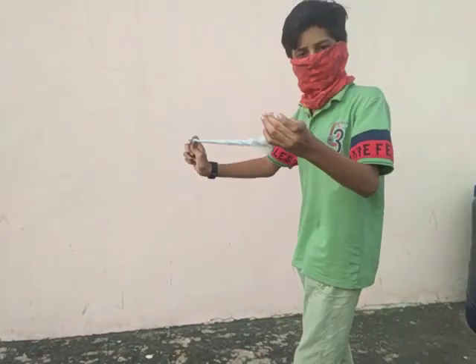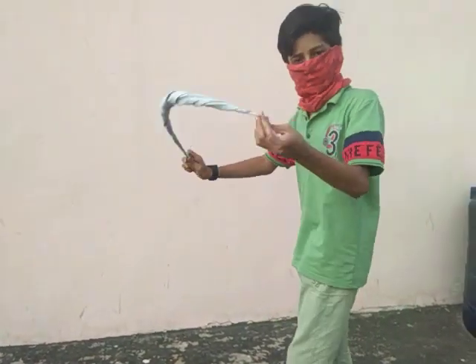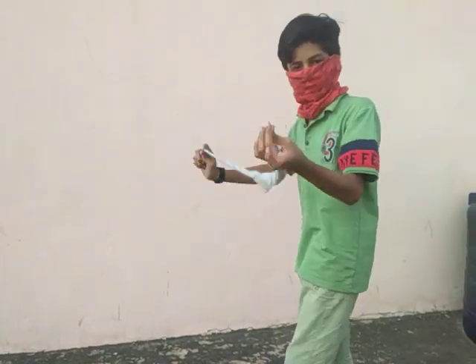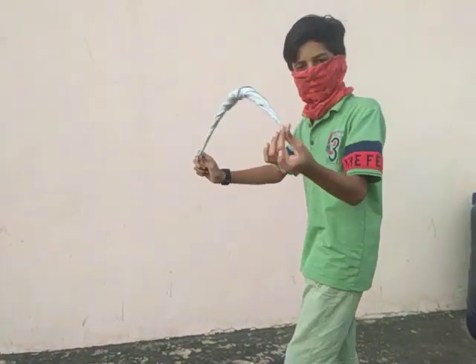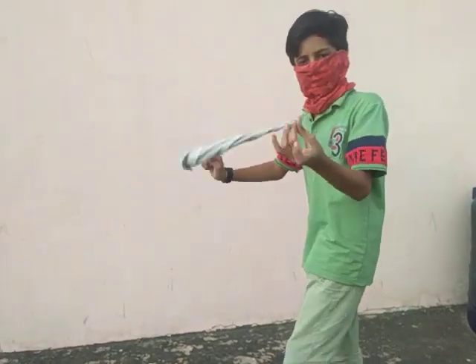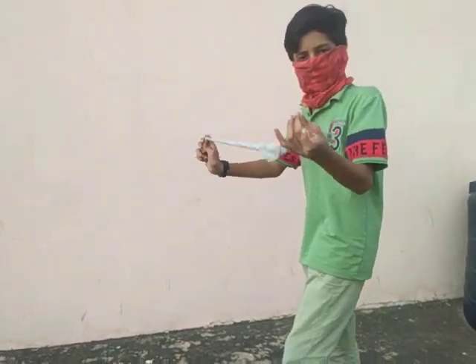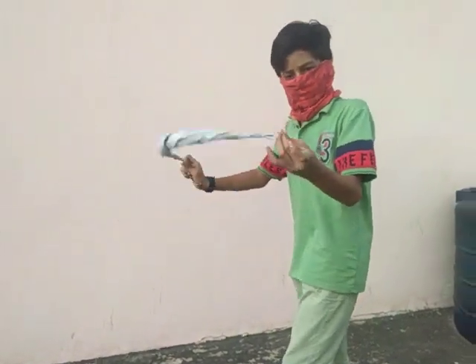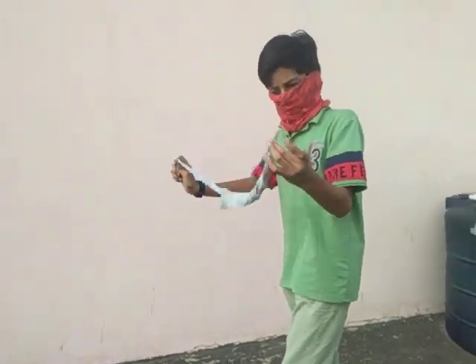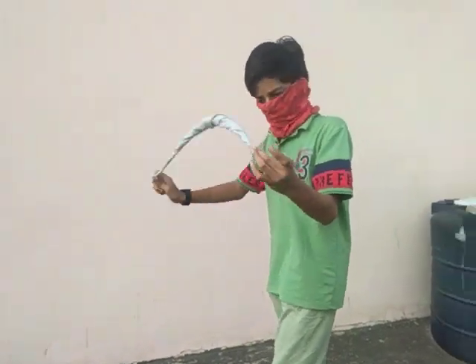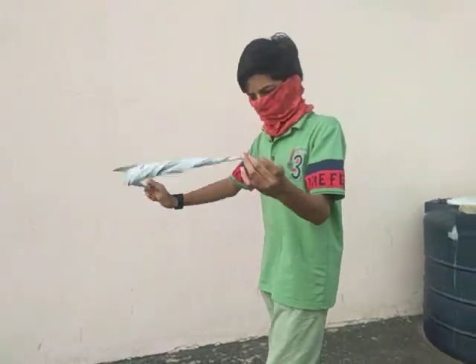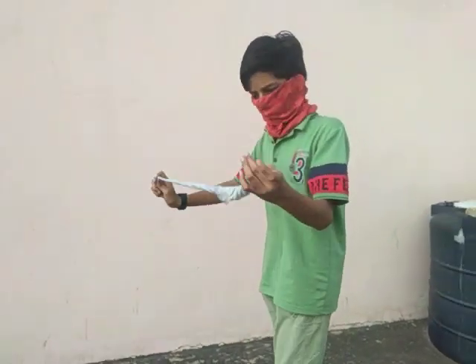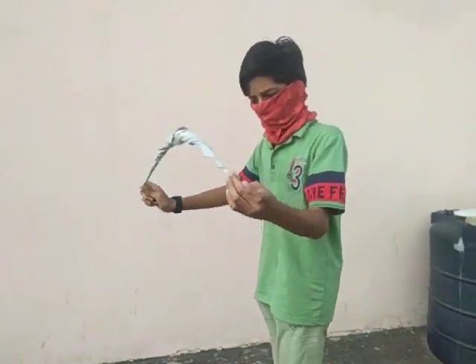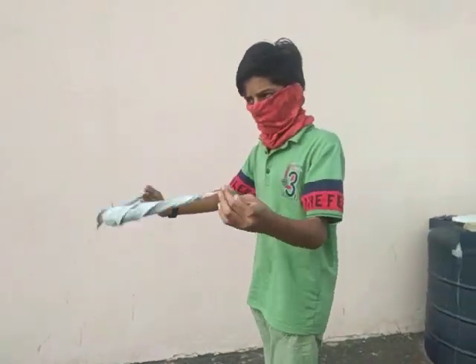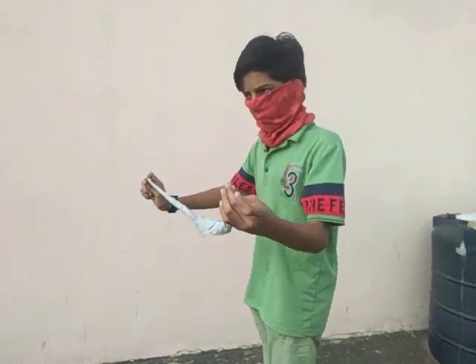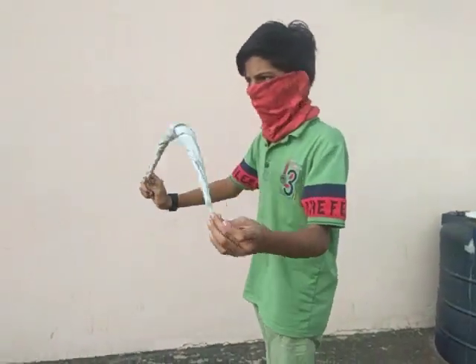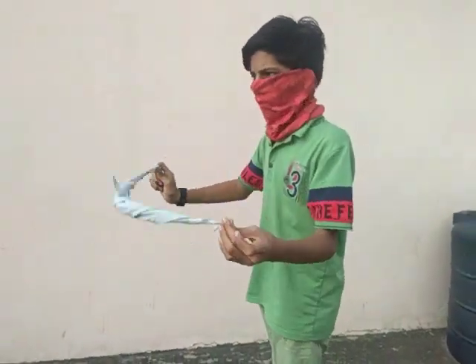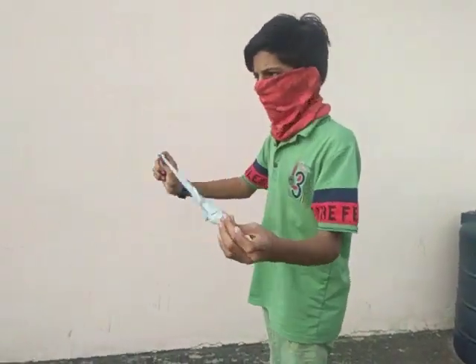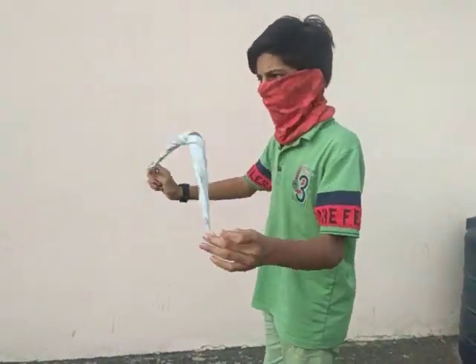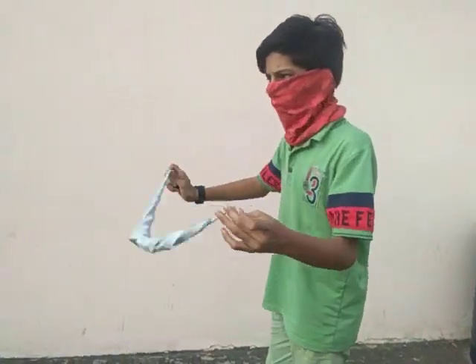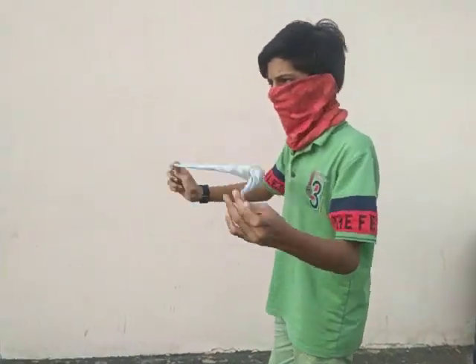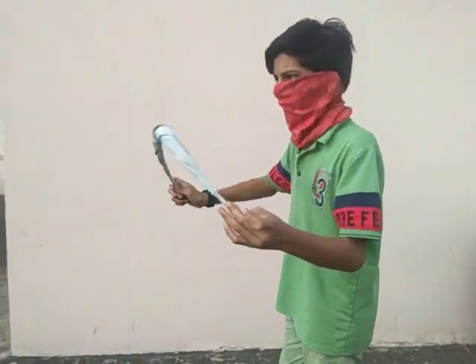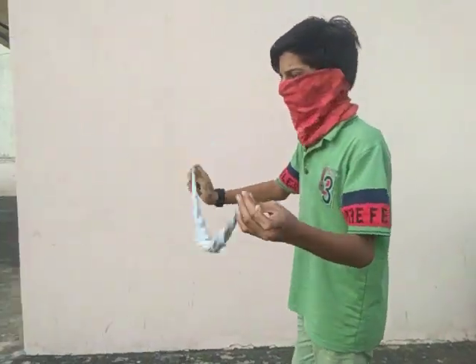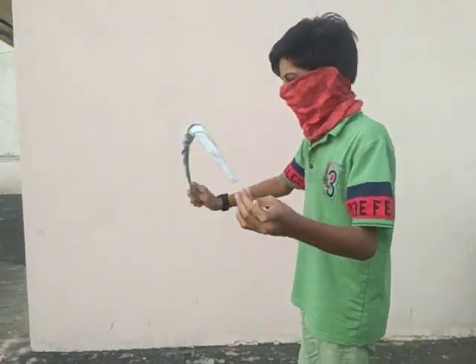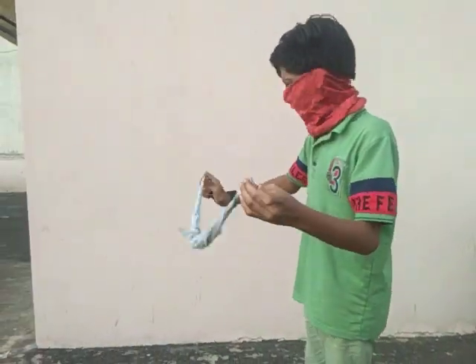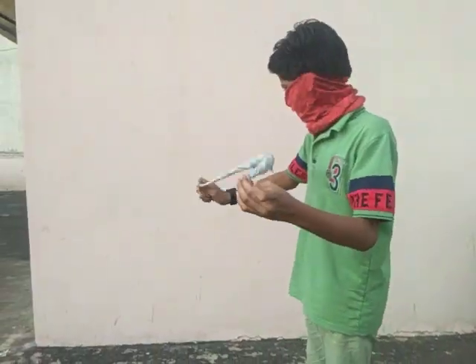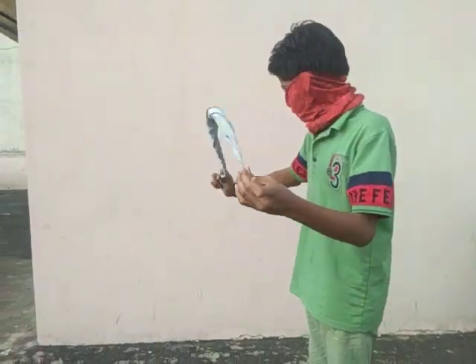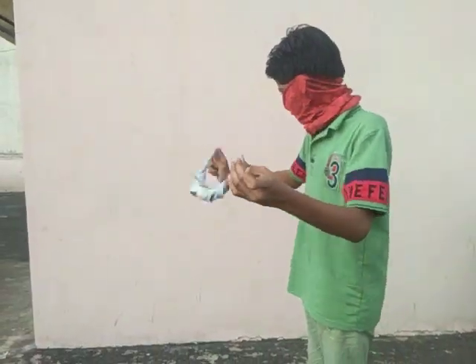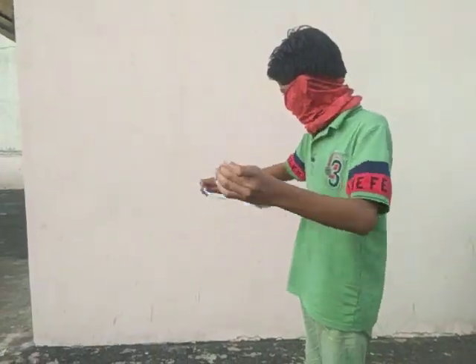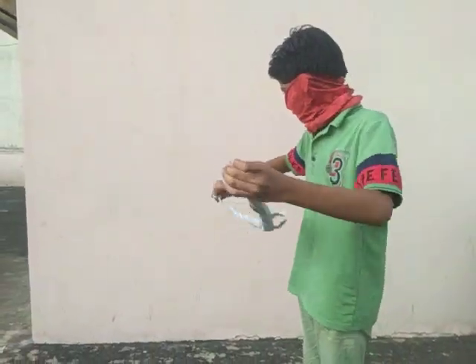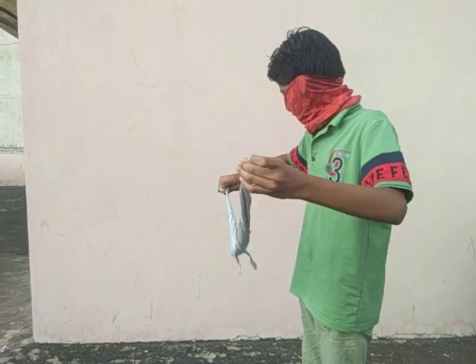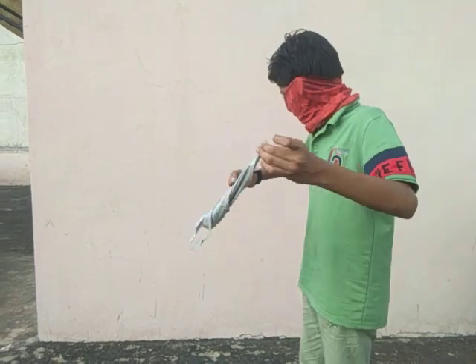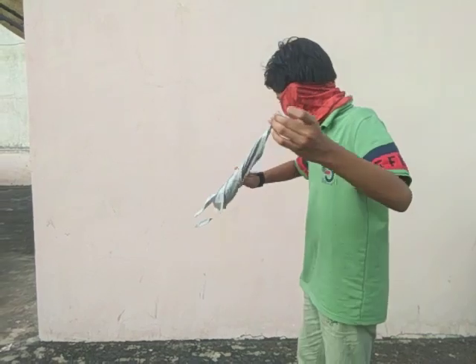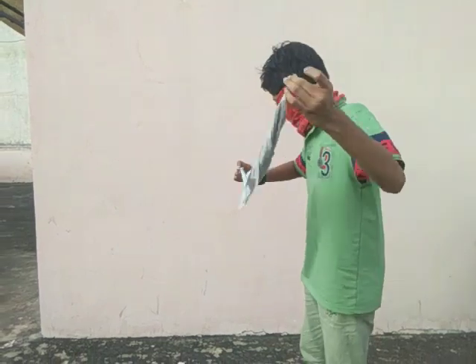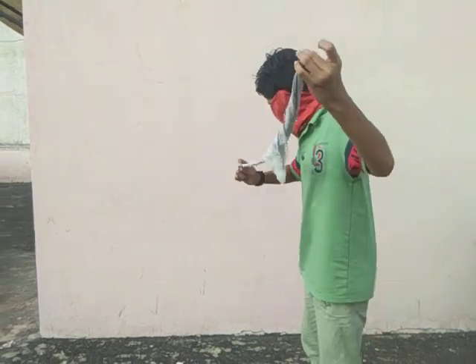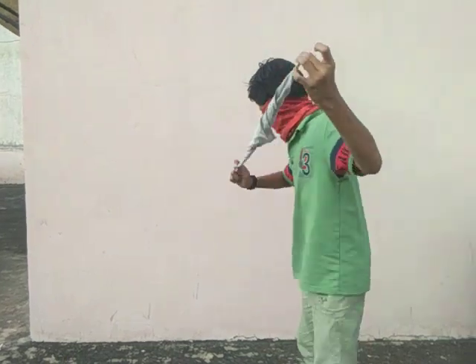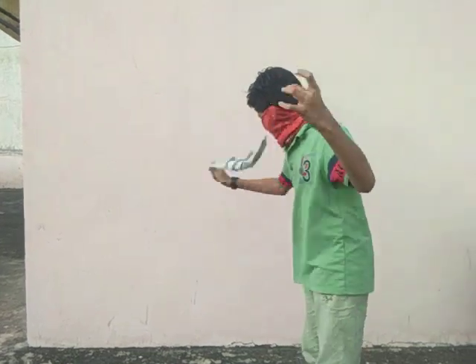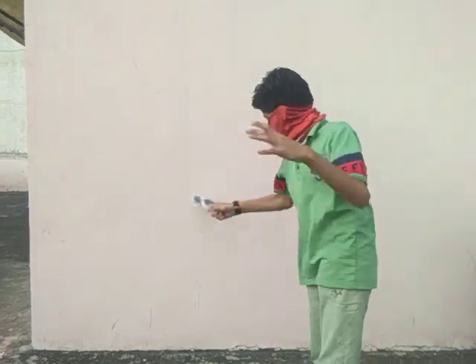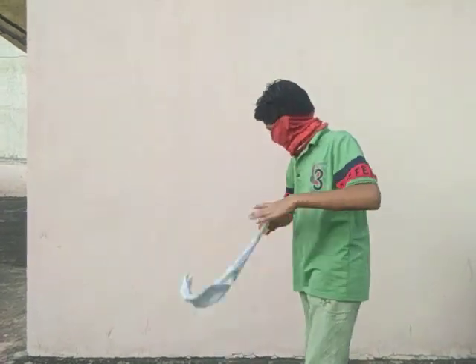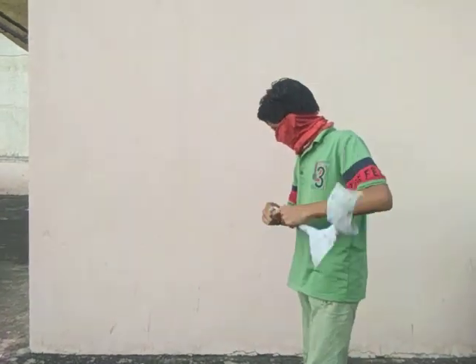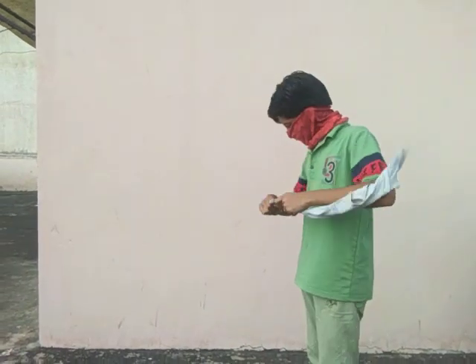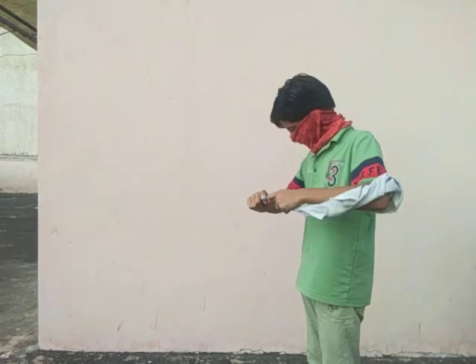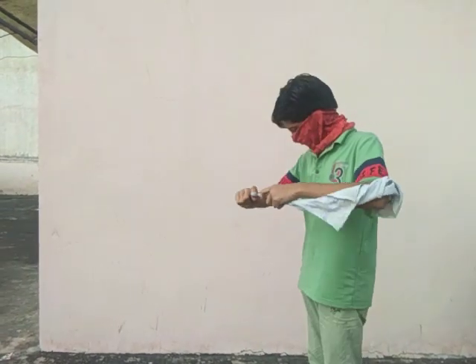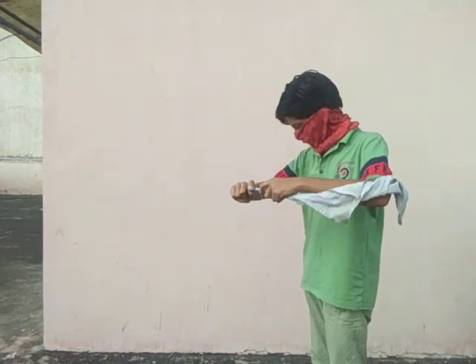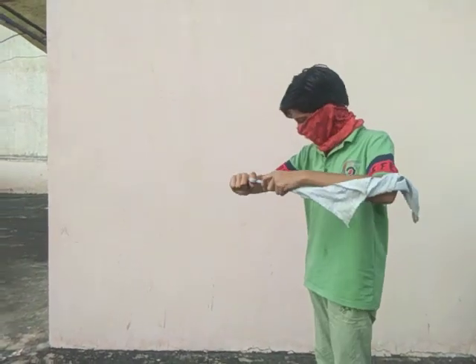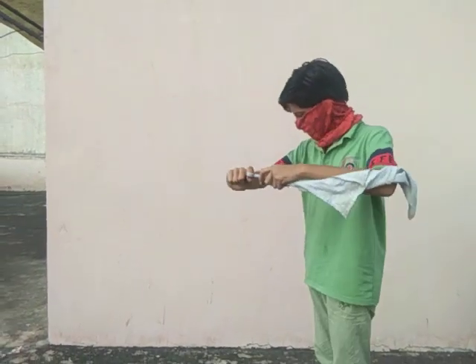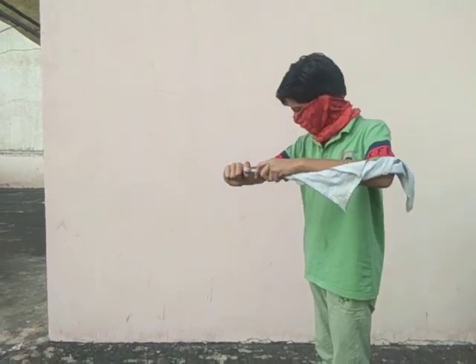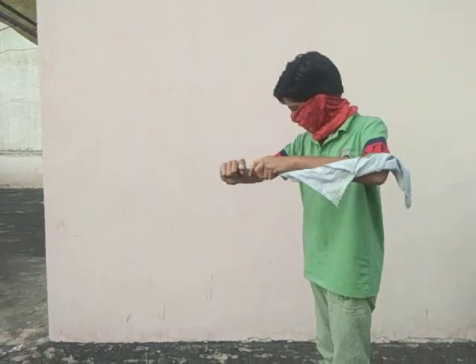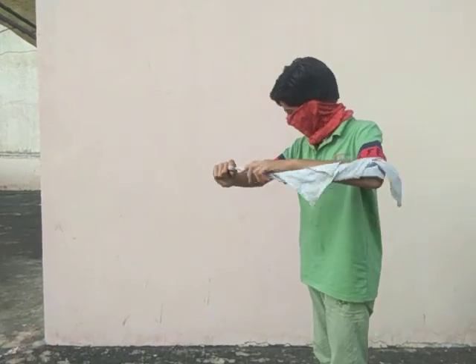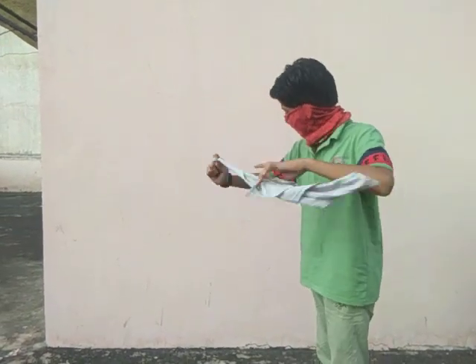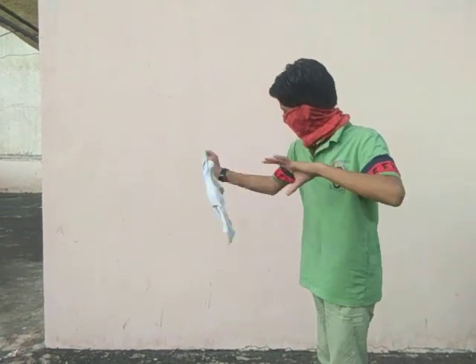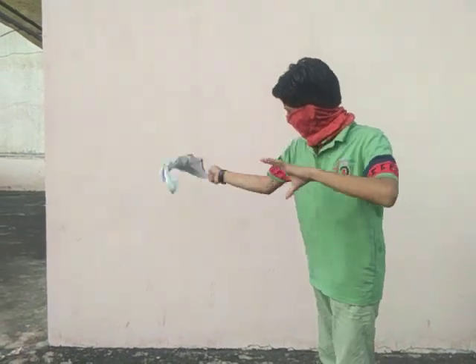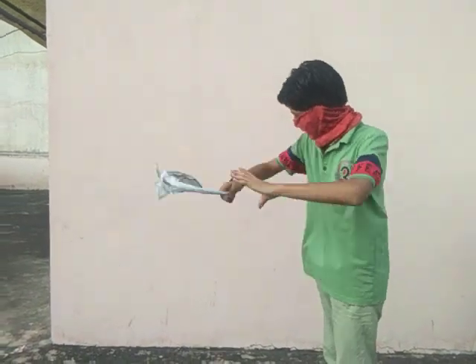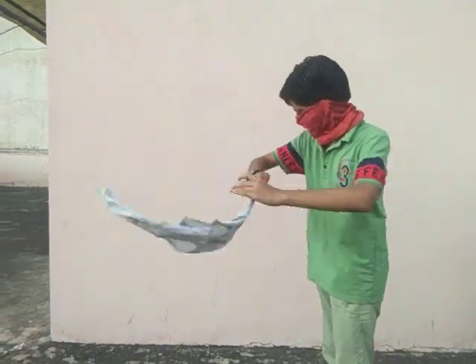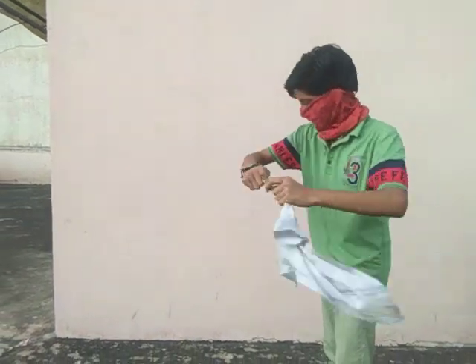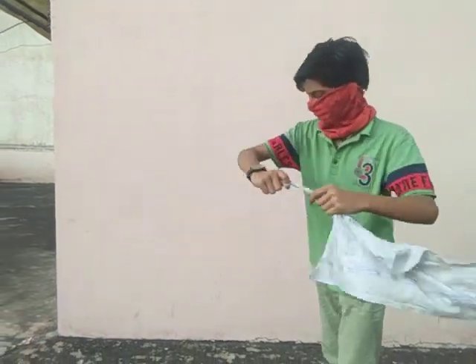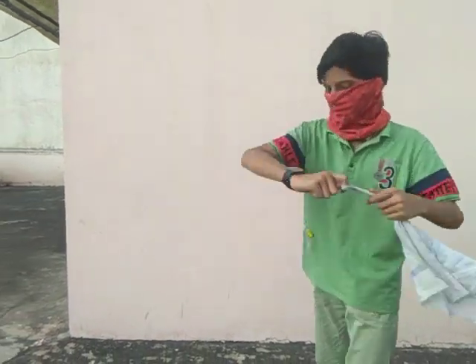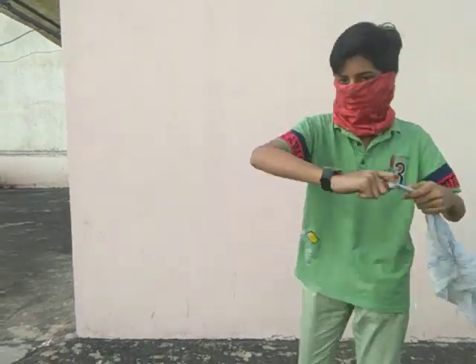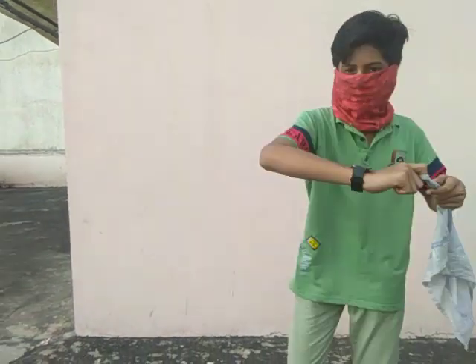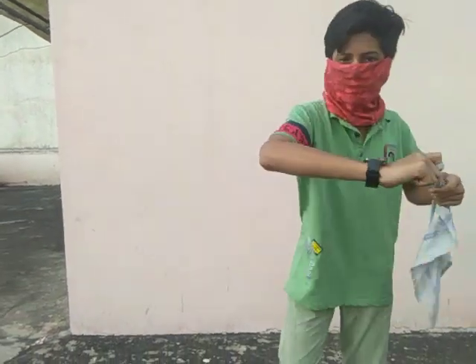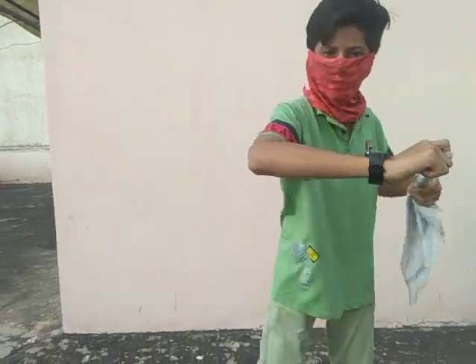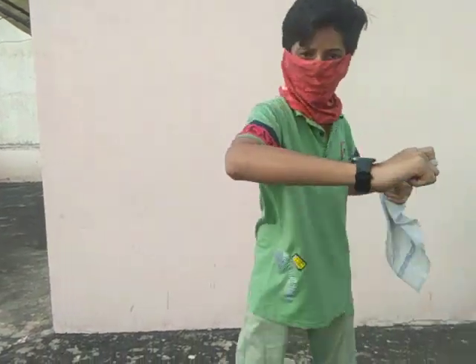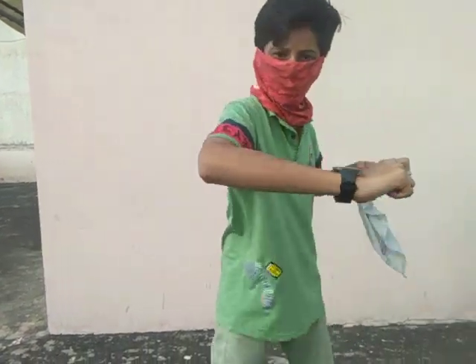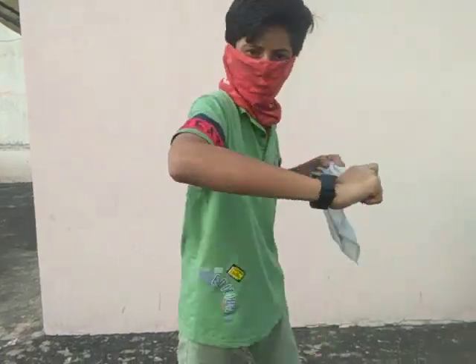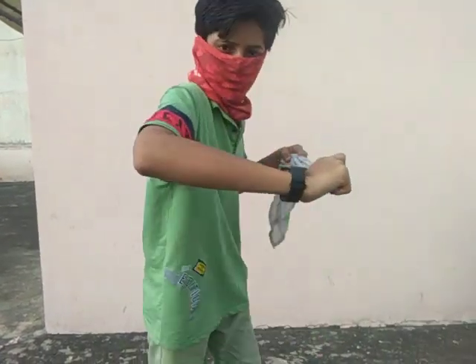Now I'm just going to hold it like this. As you sit like this, you hold it like this — back position, like this.